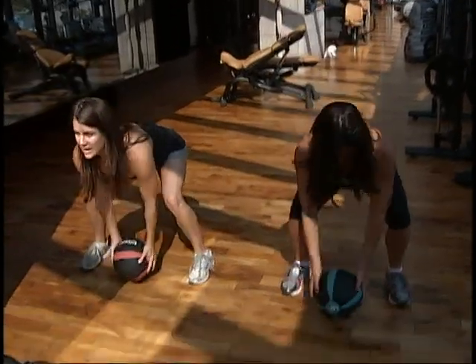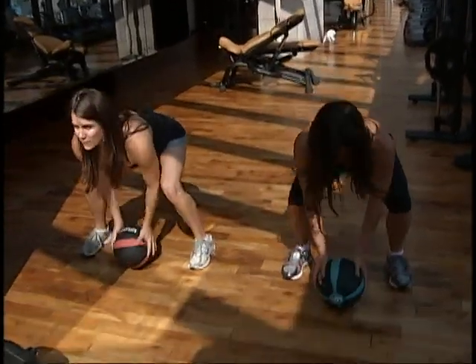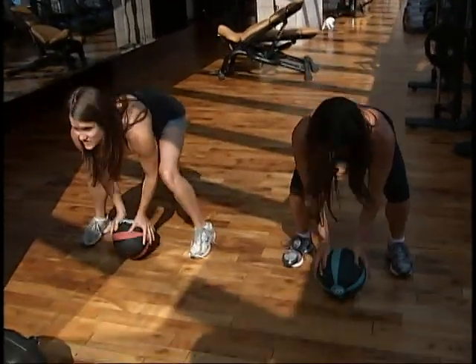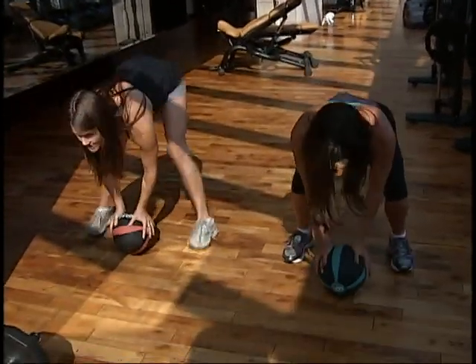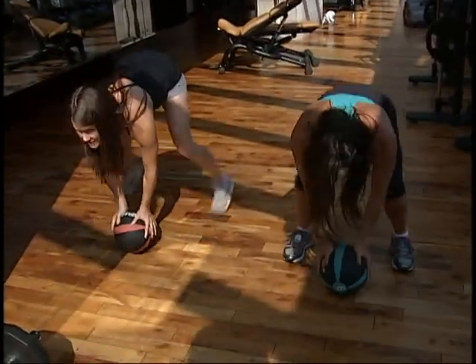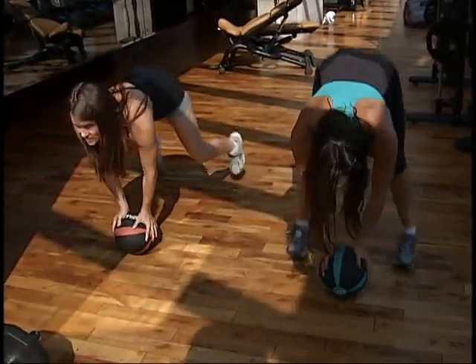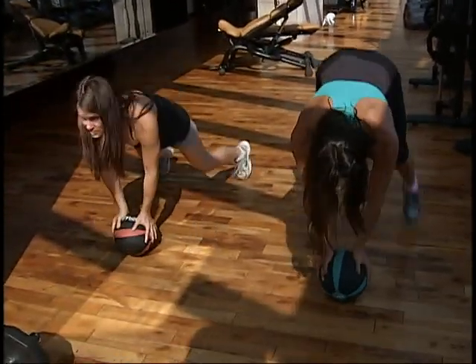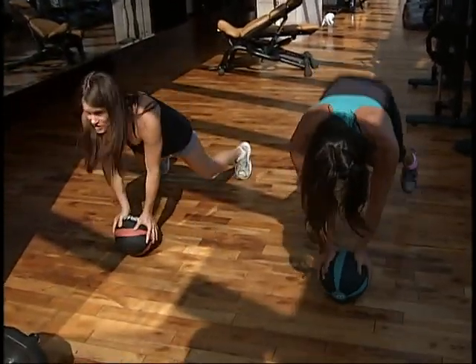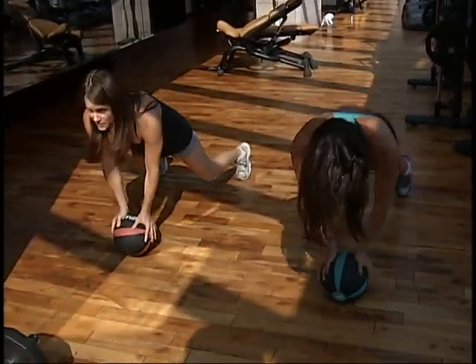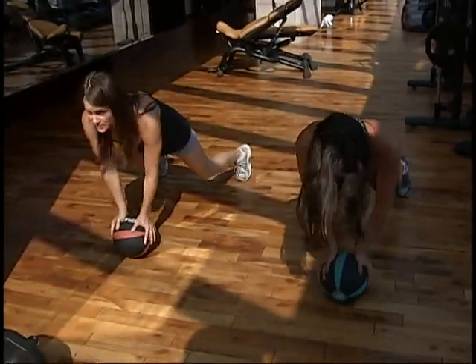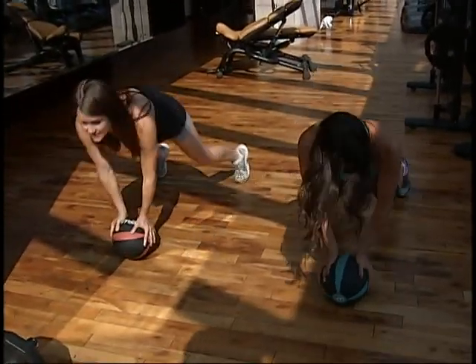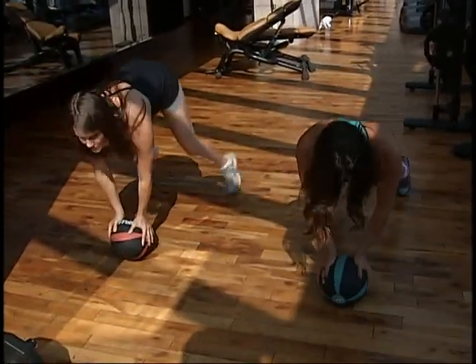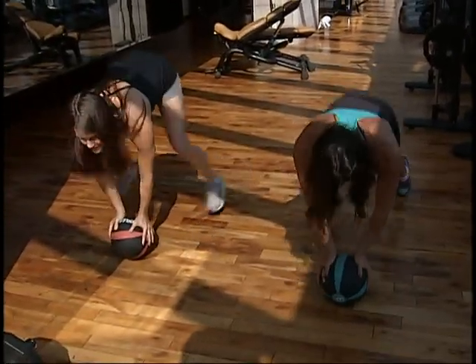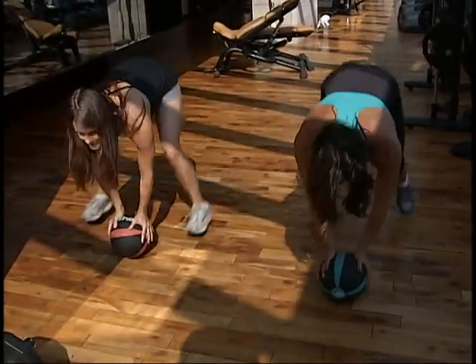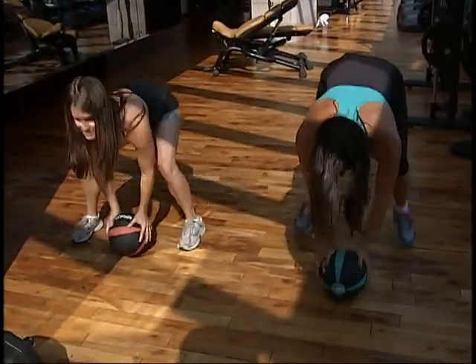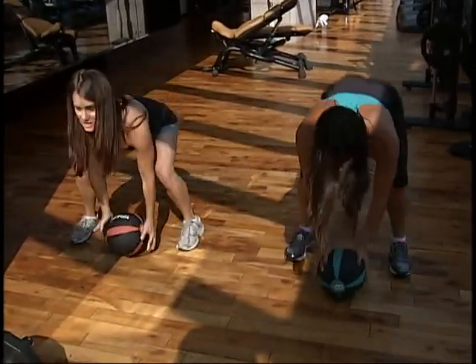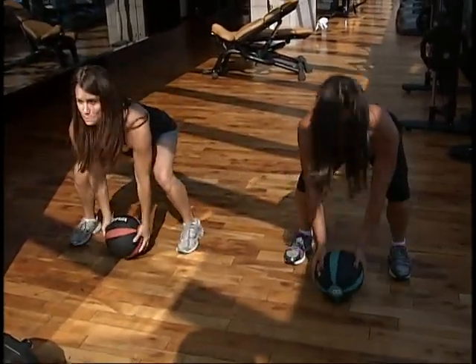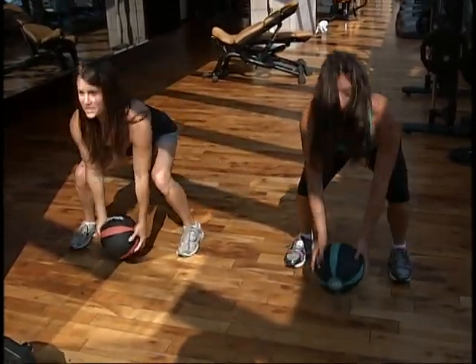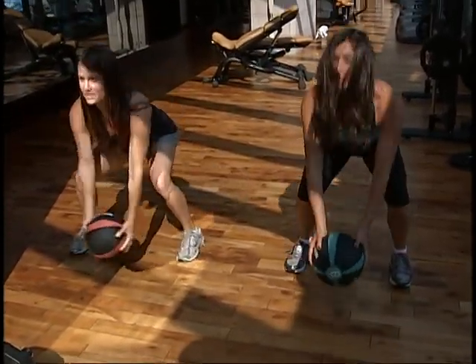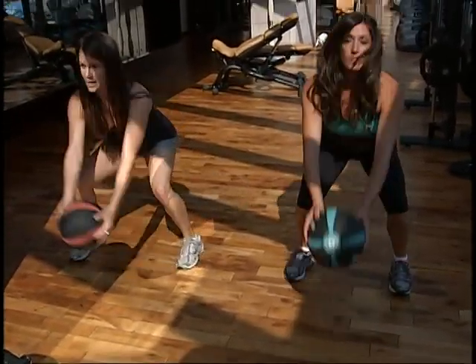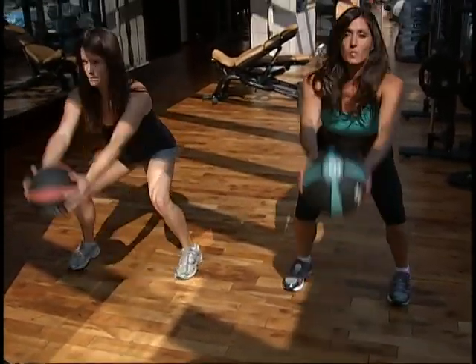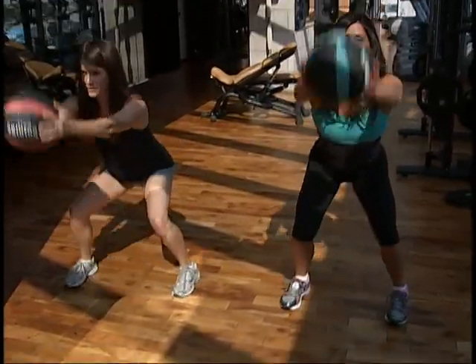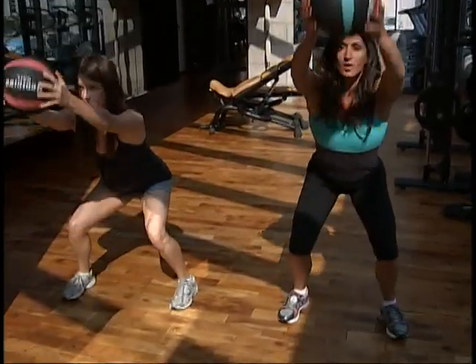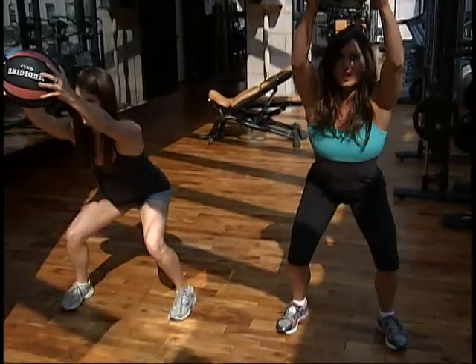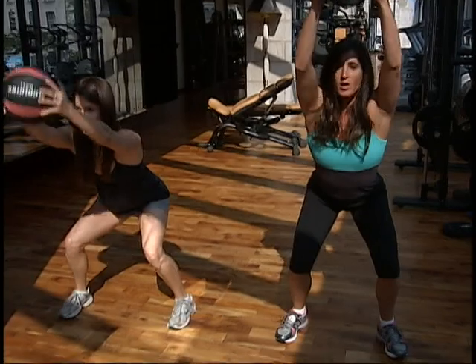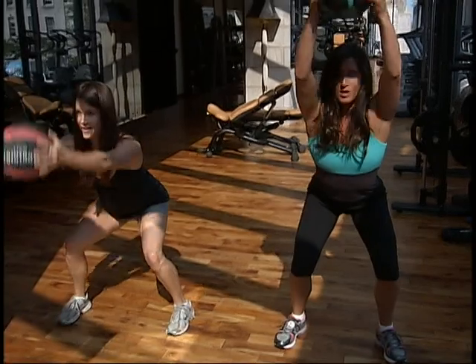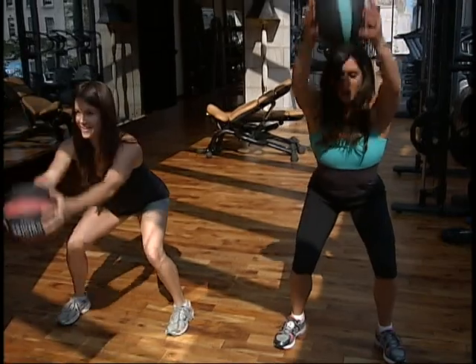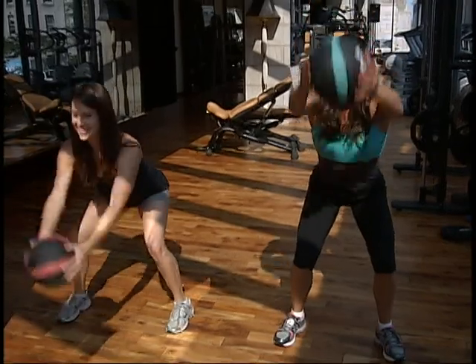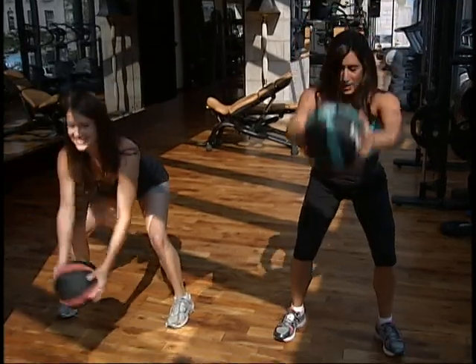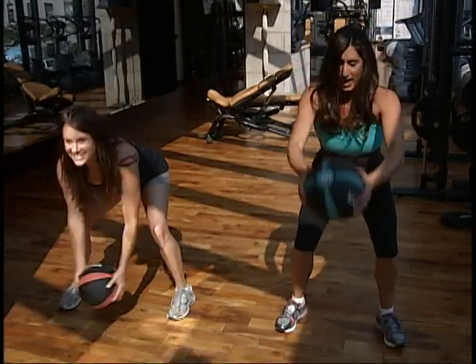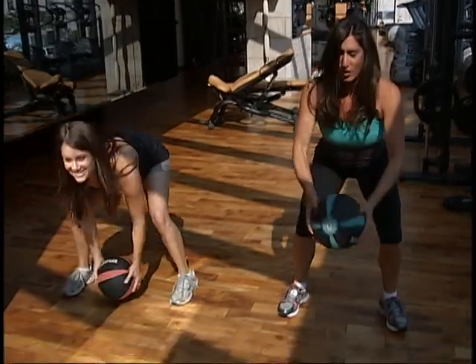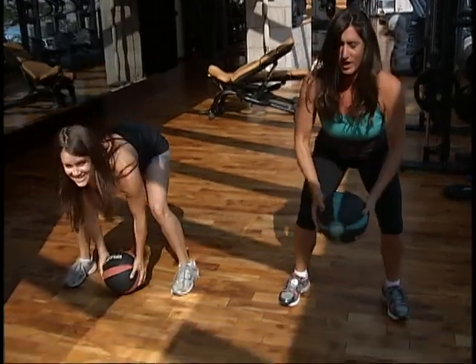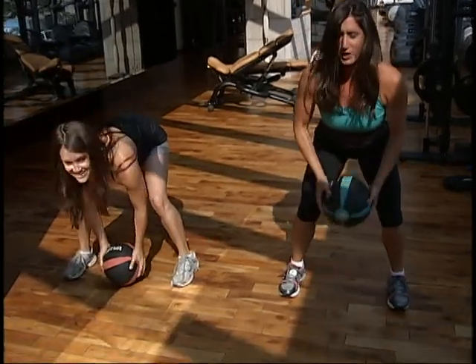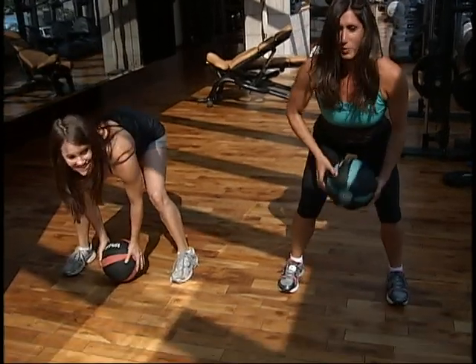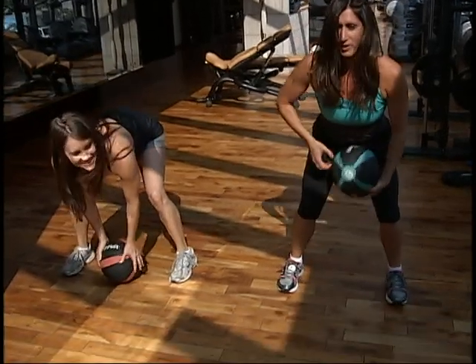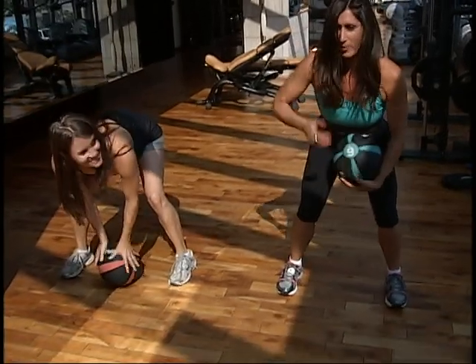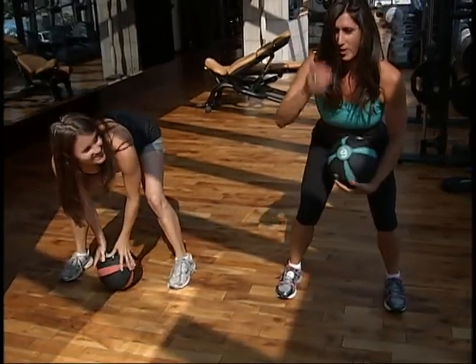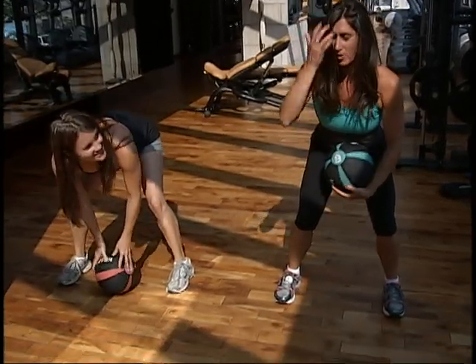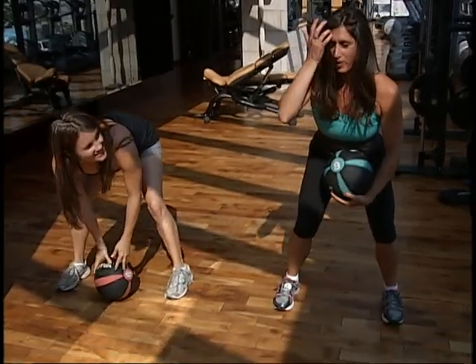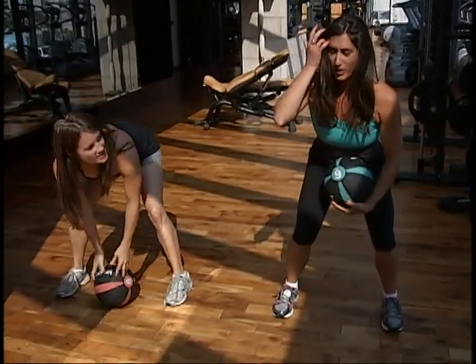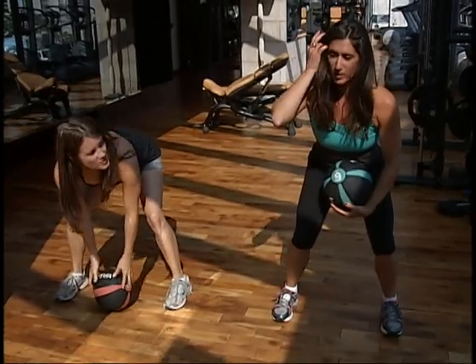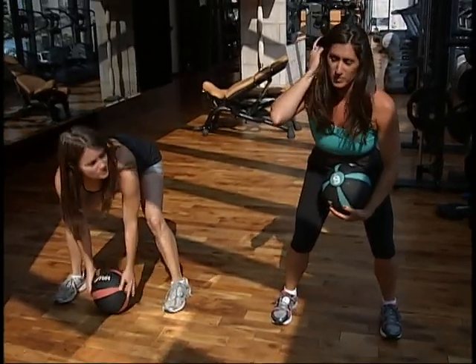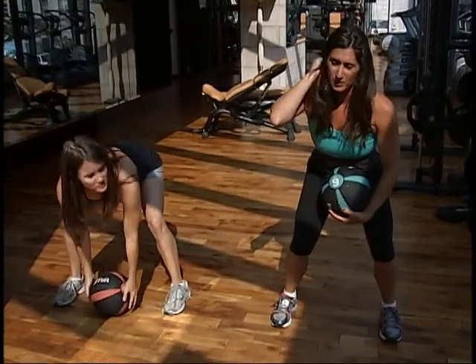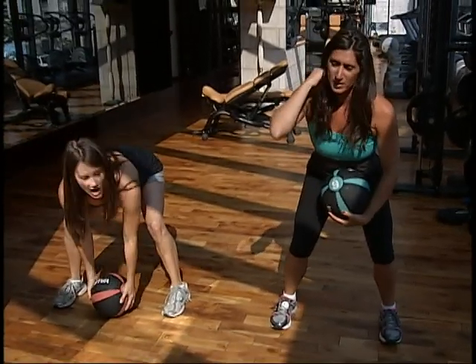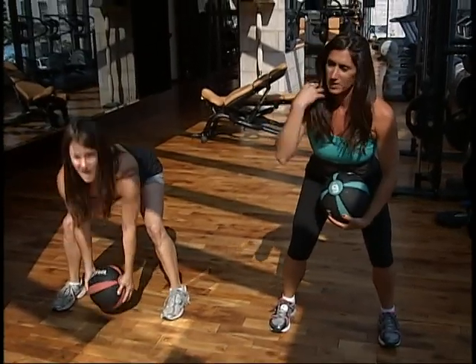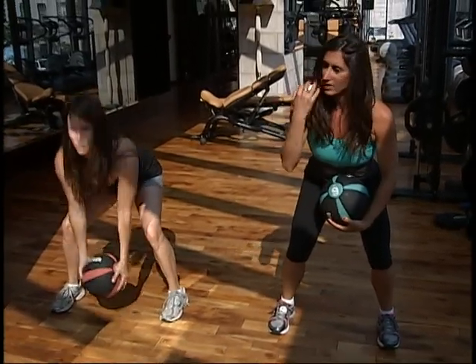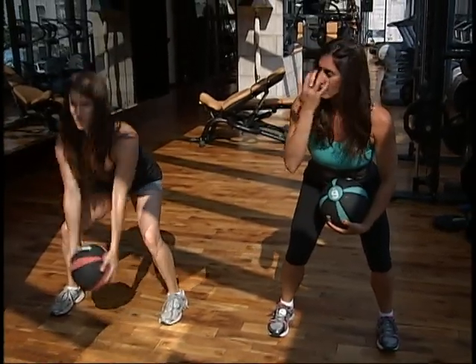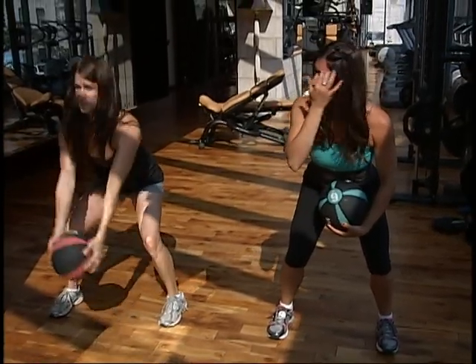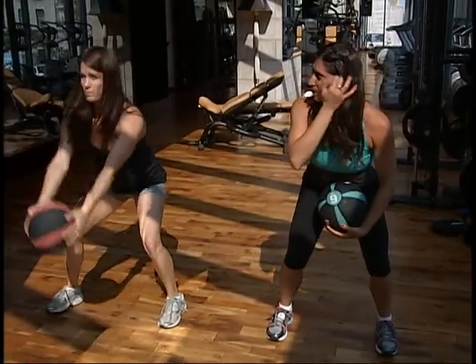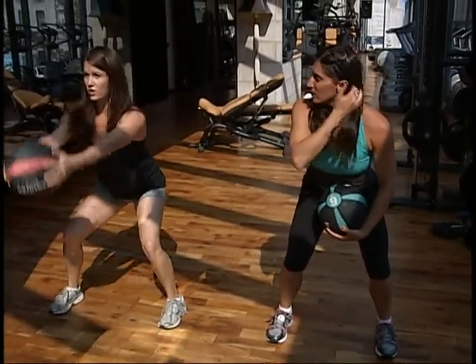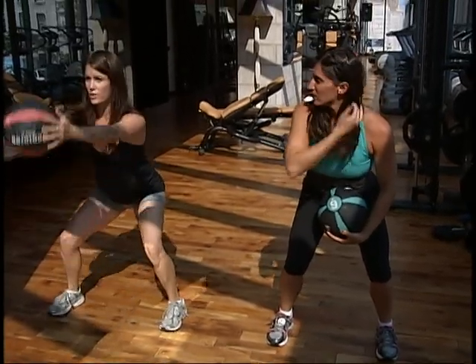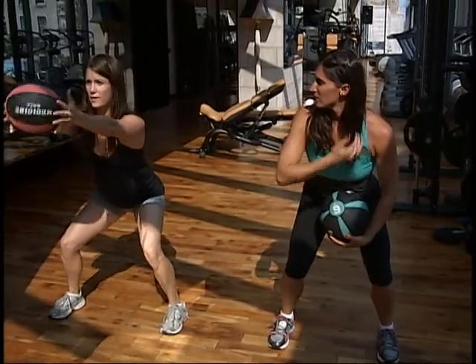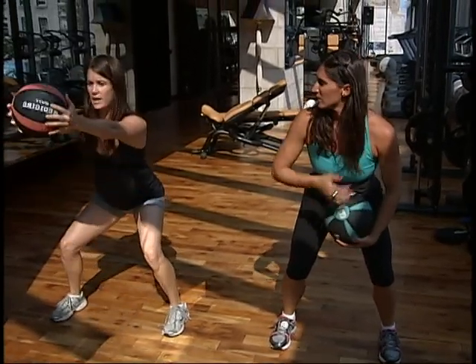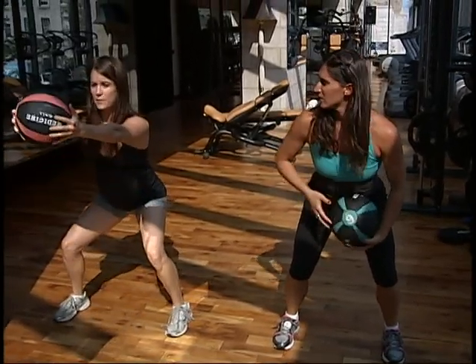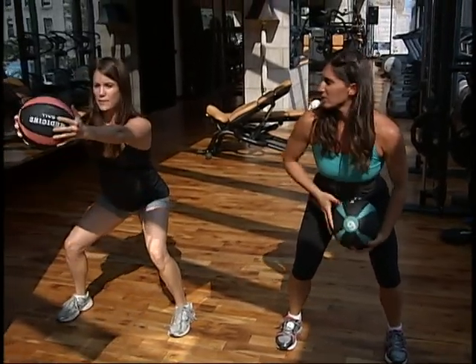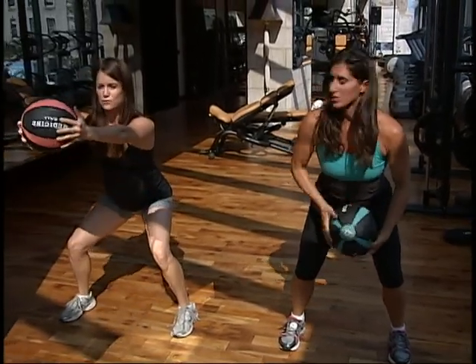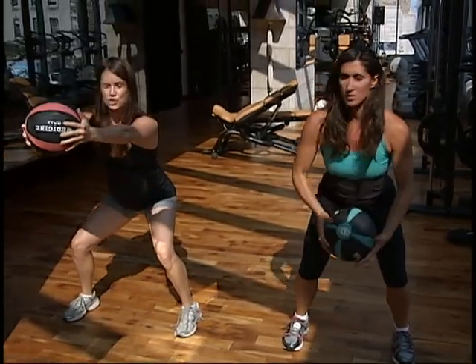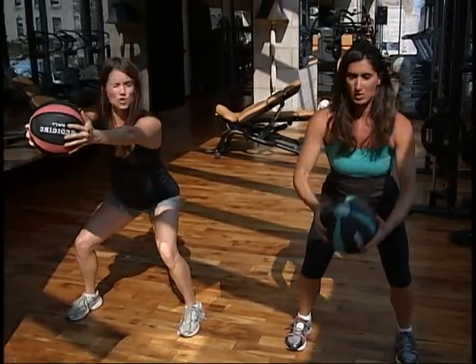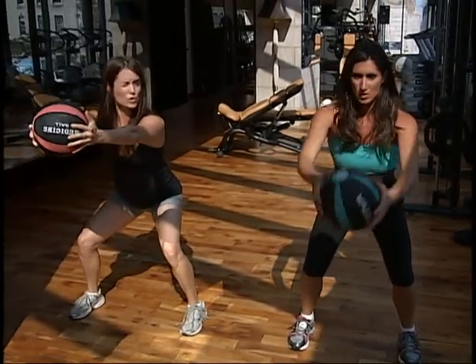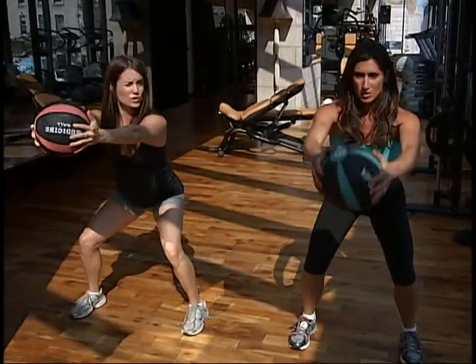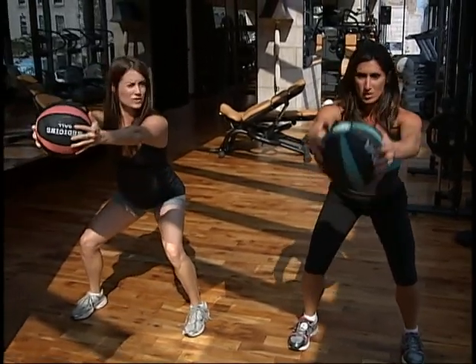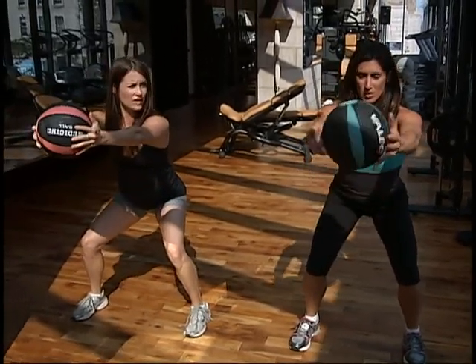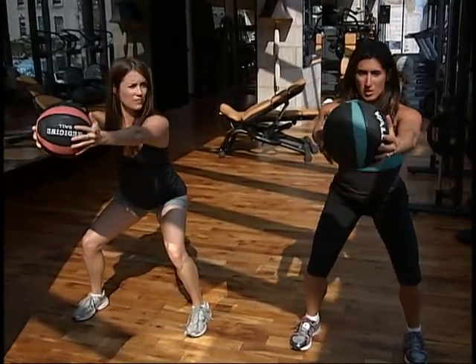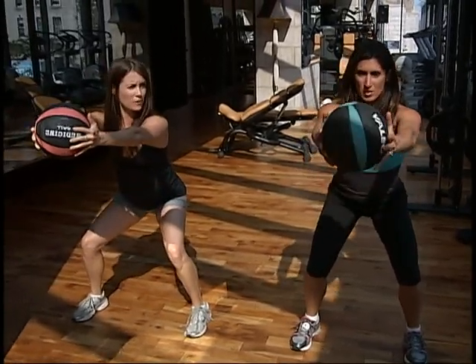Once you get used to it, then we can speed it up a little. How hard do you want the ball going up? I want the ball going up about shoulder level.